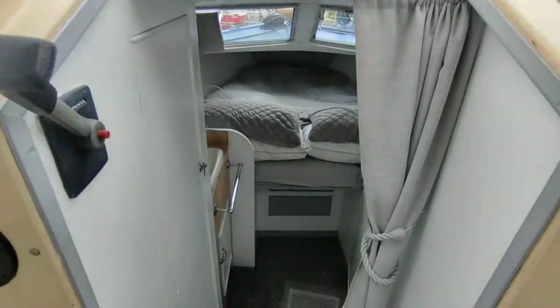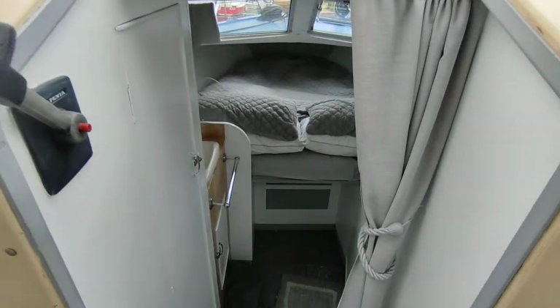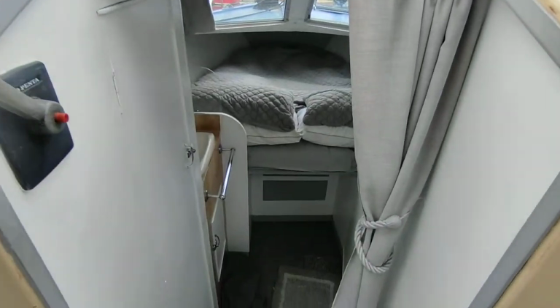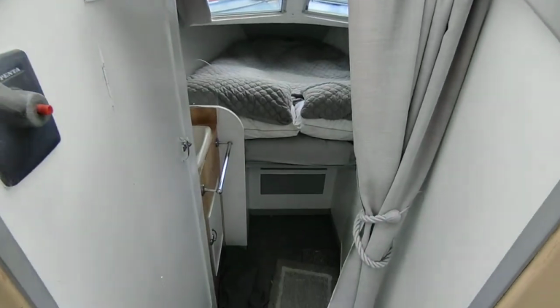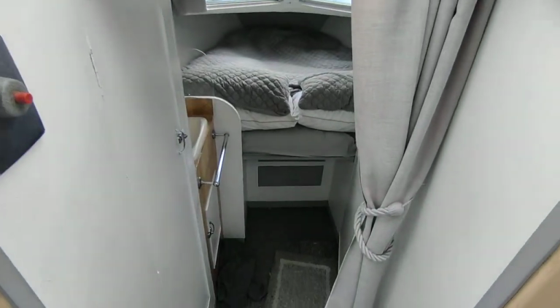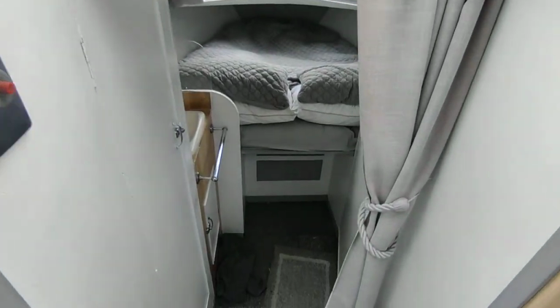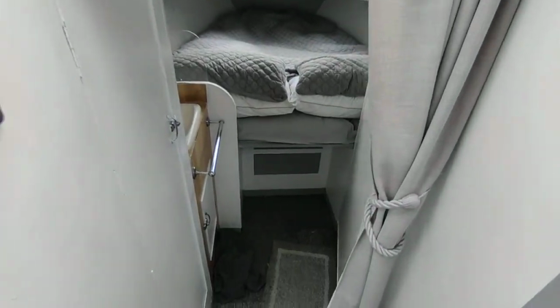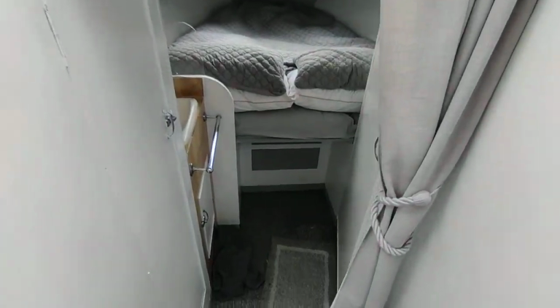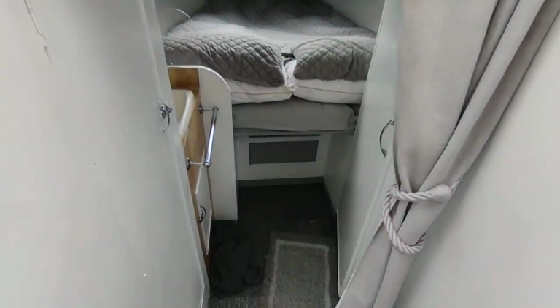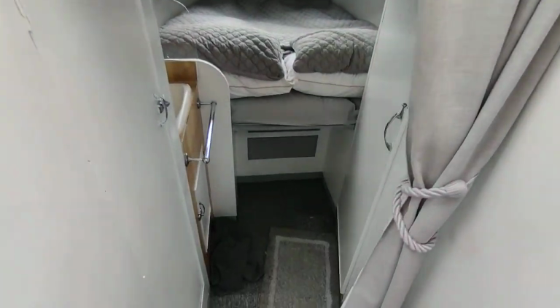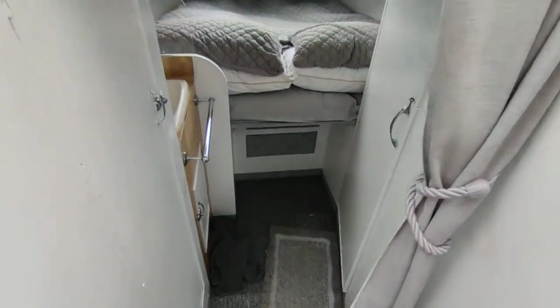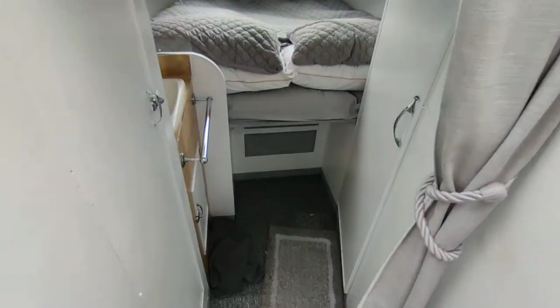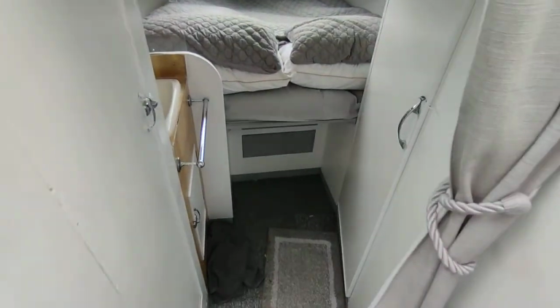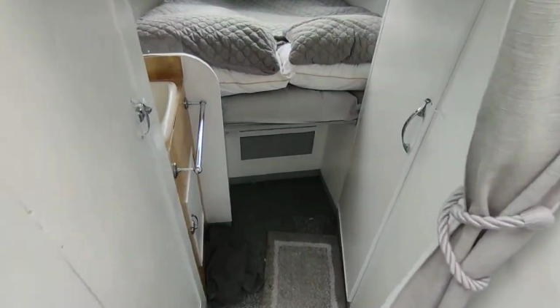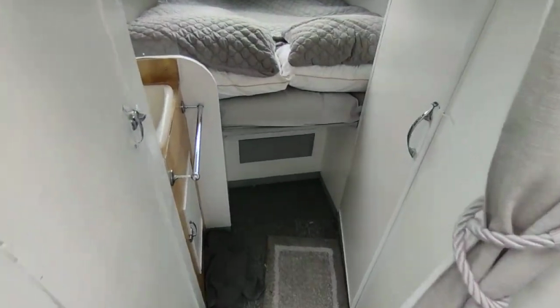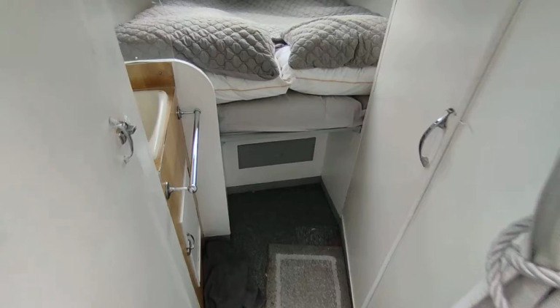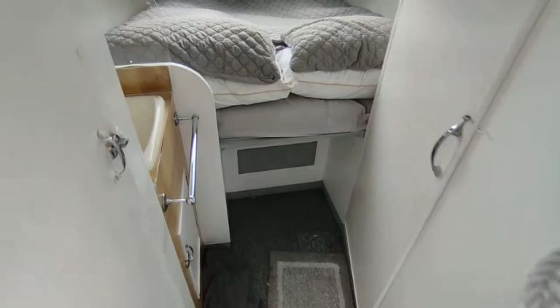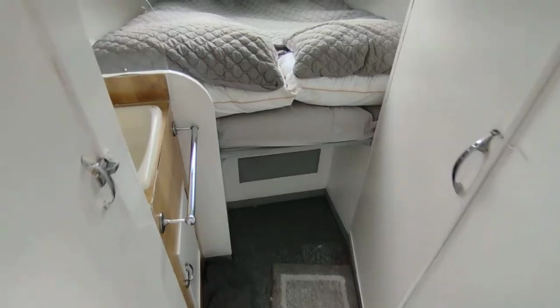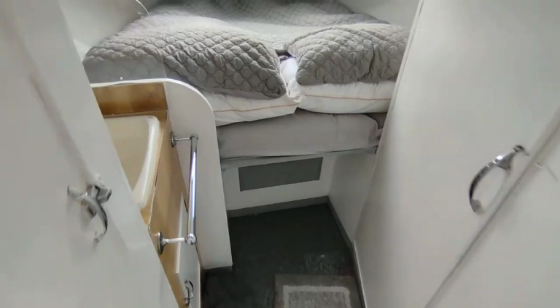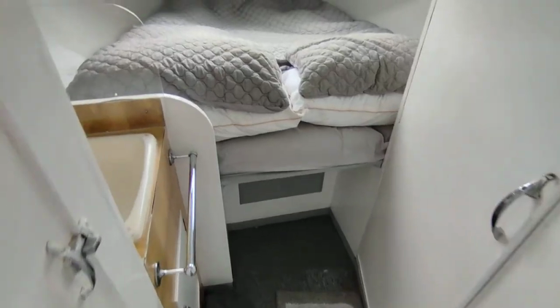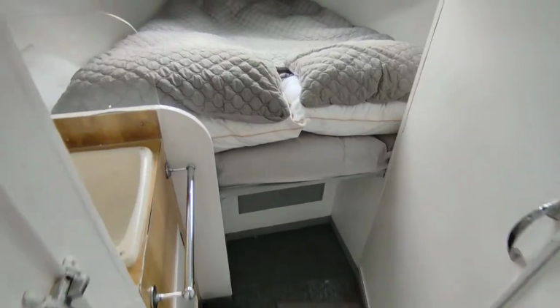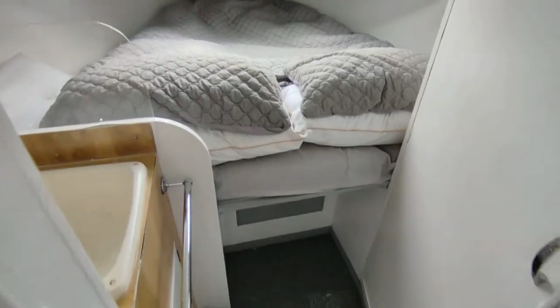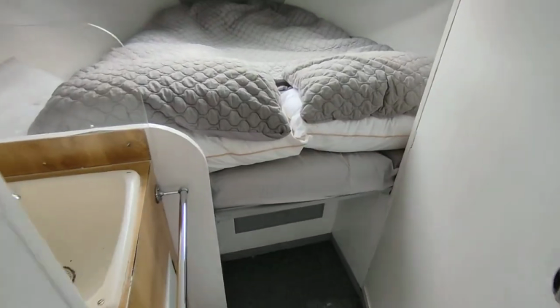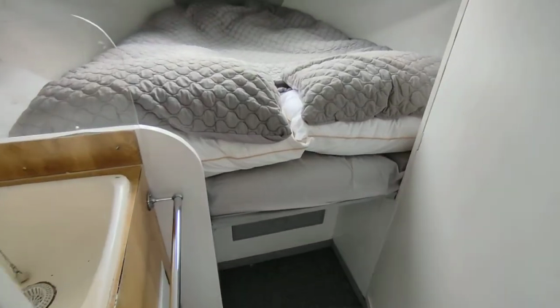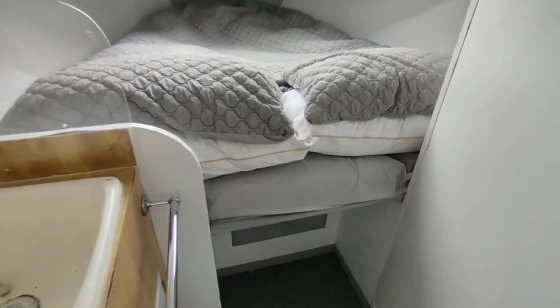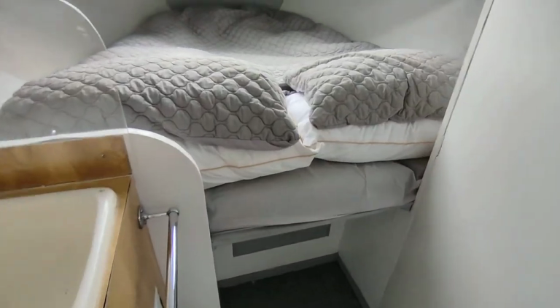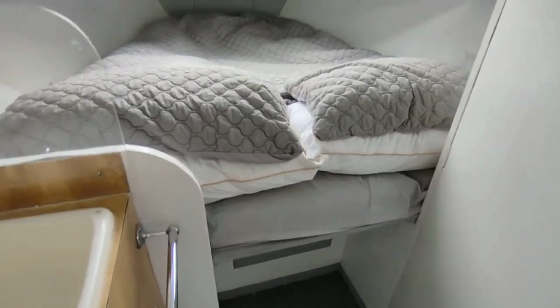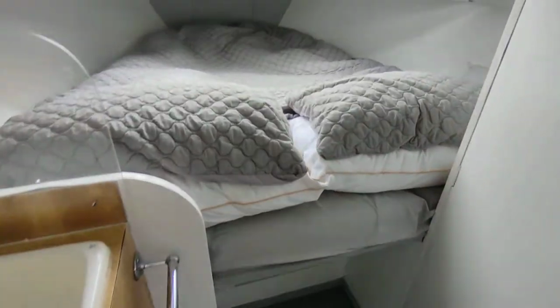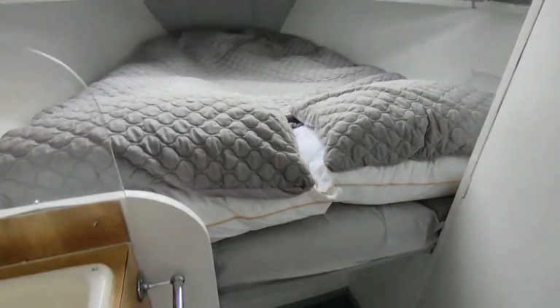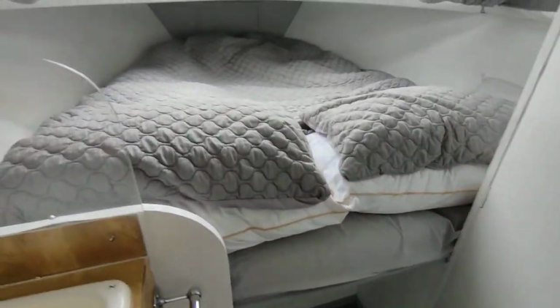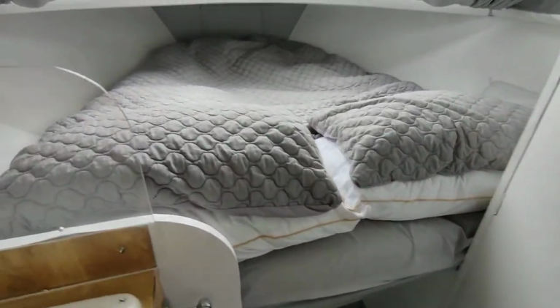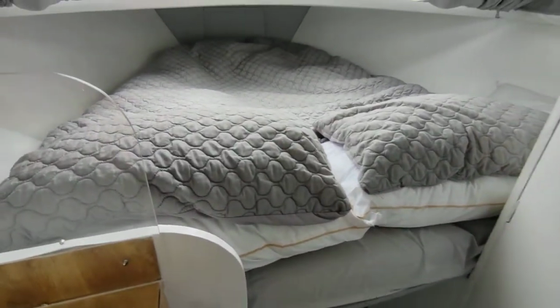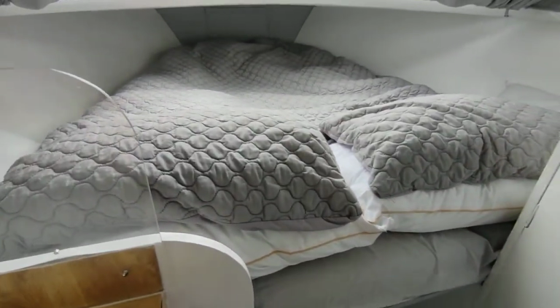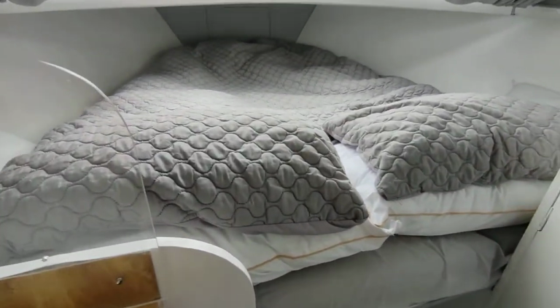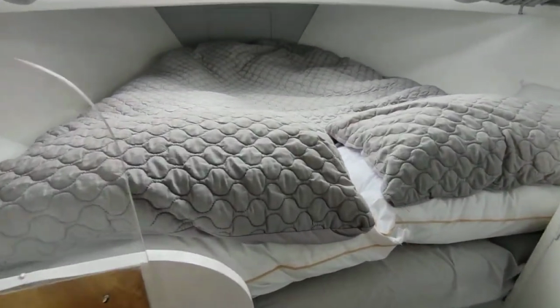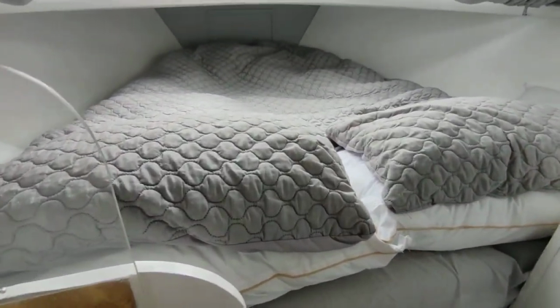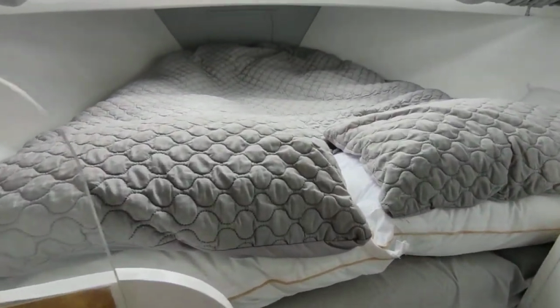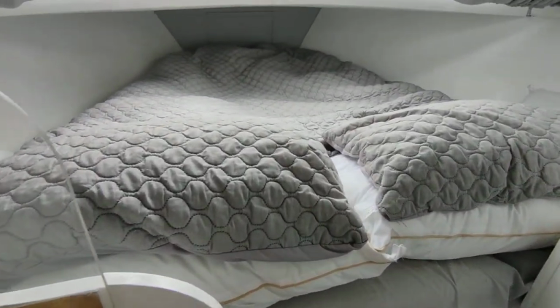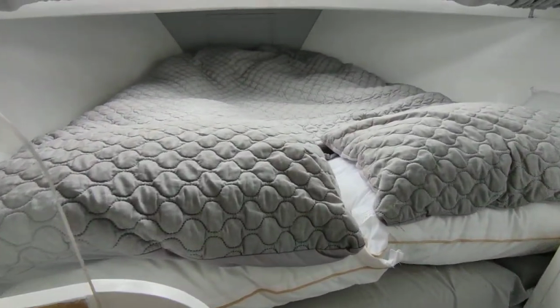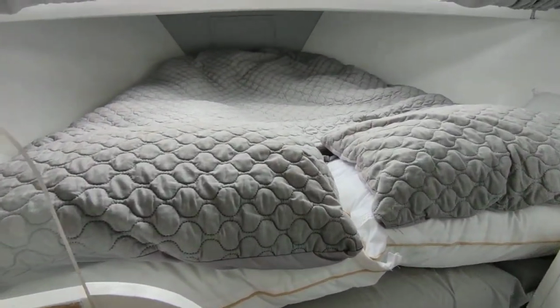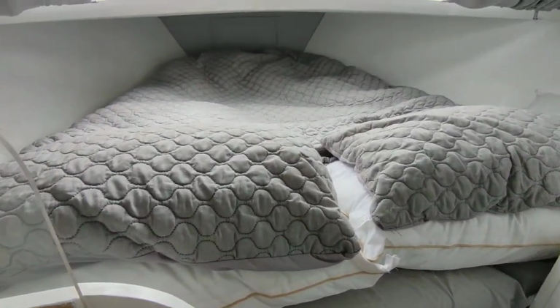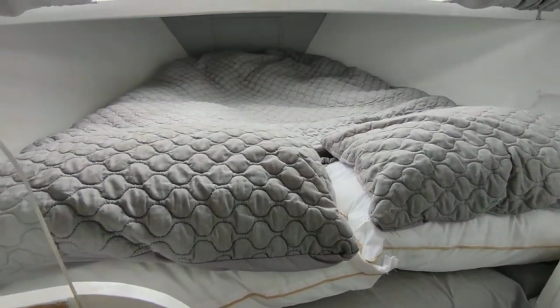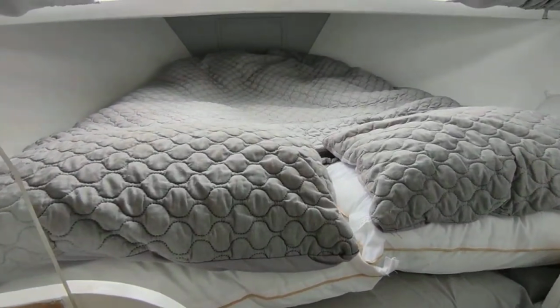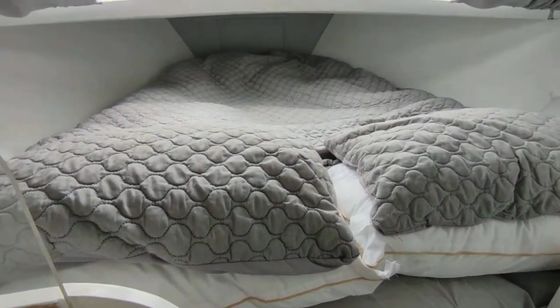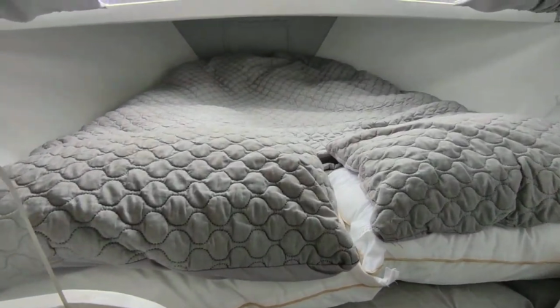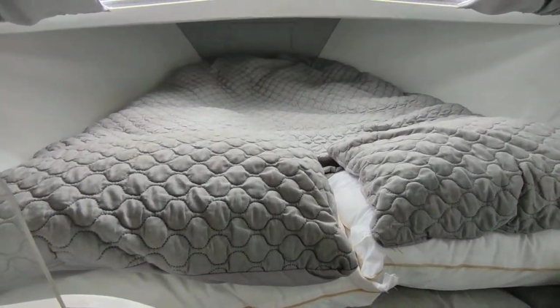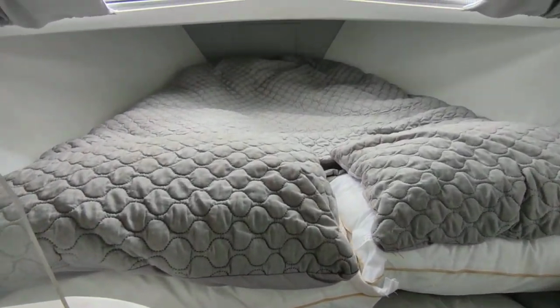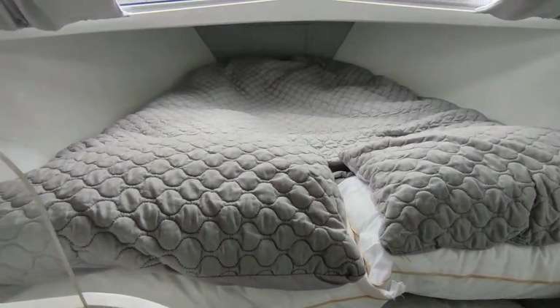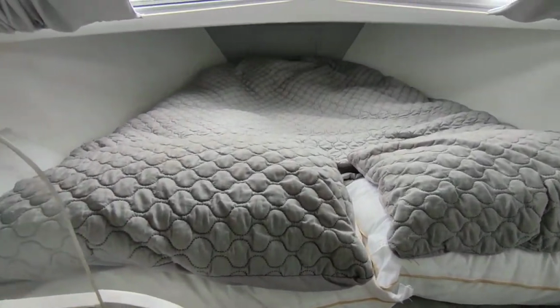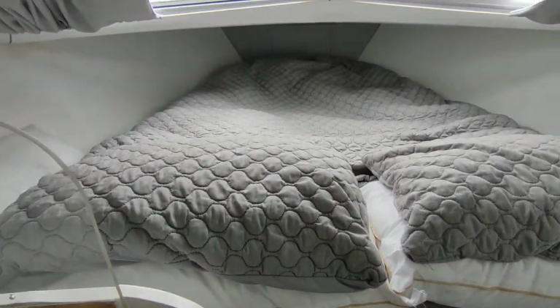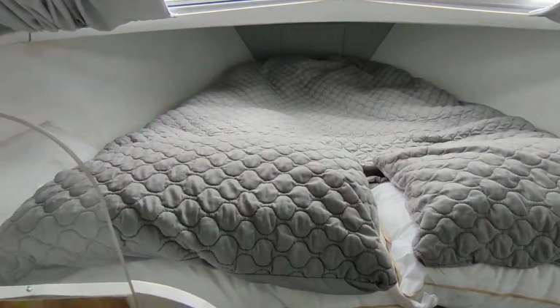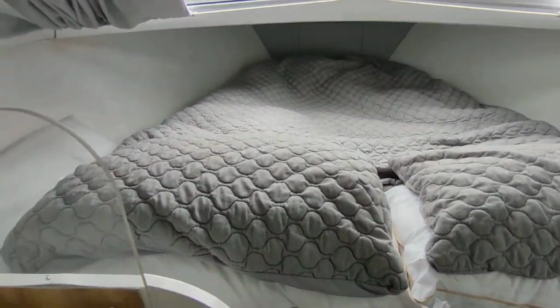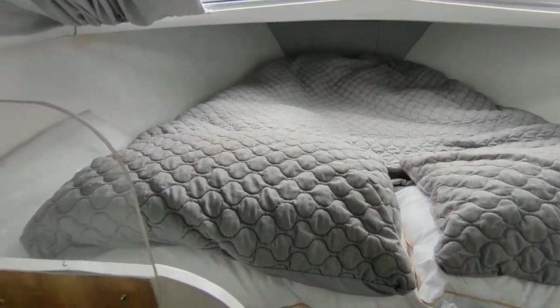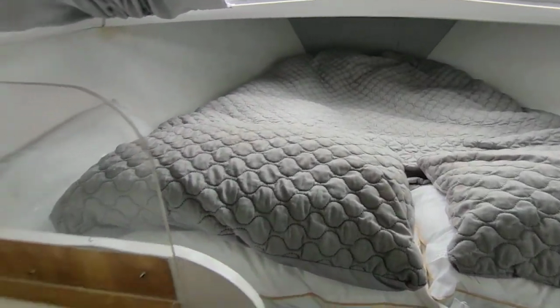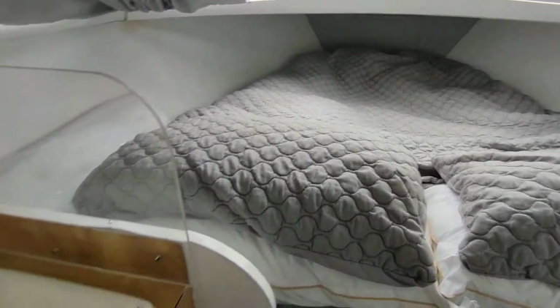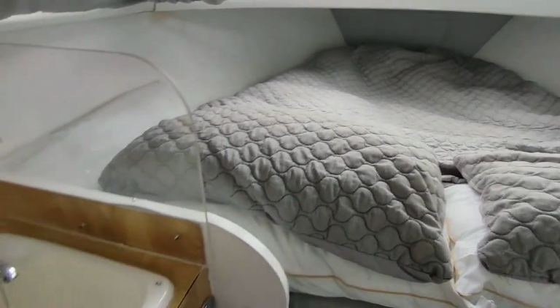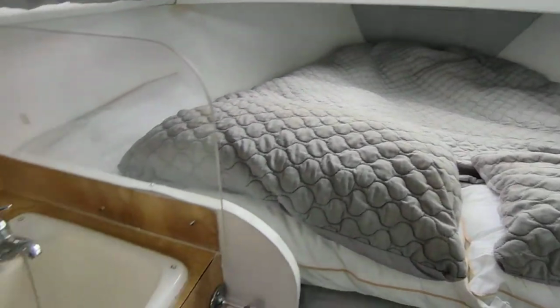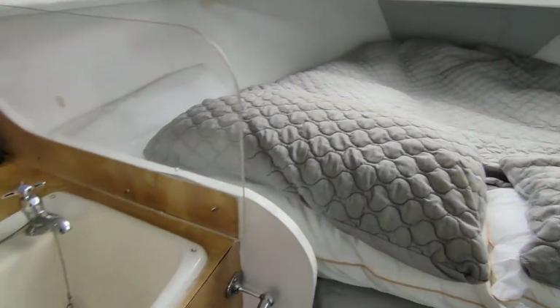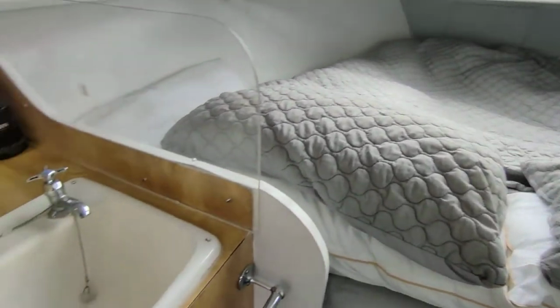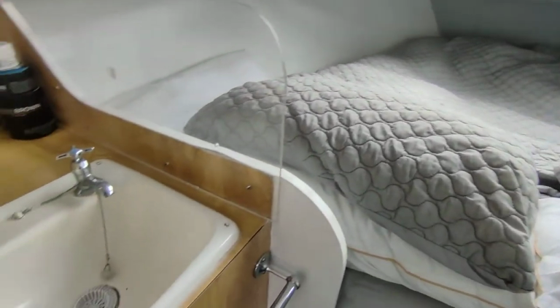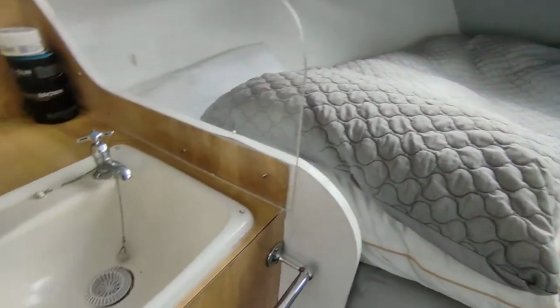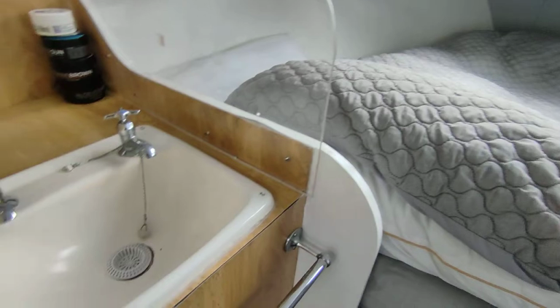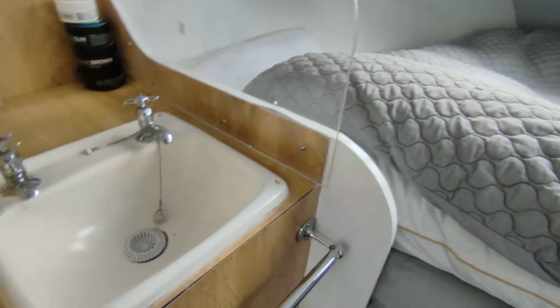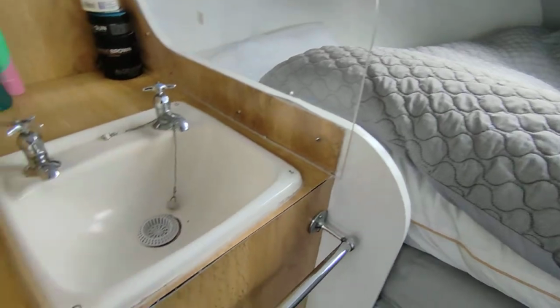Forward down the companionway to the front cabin — good size double with its own vanity sink.